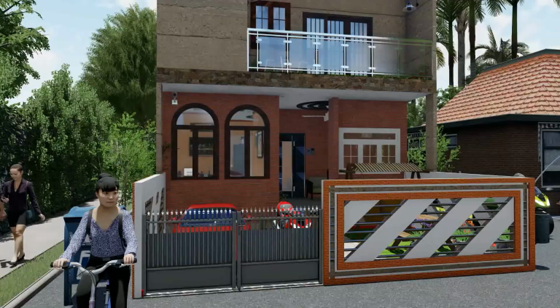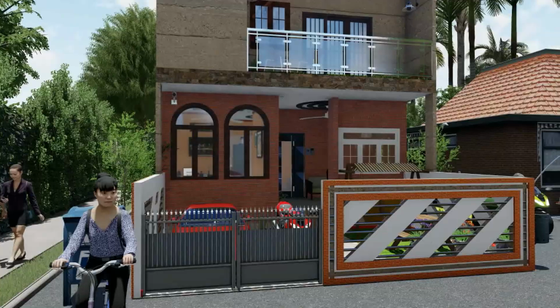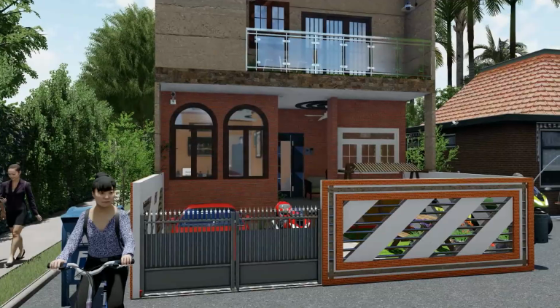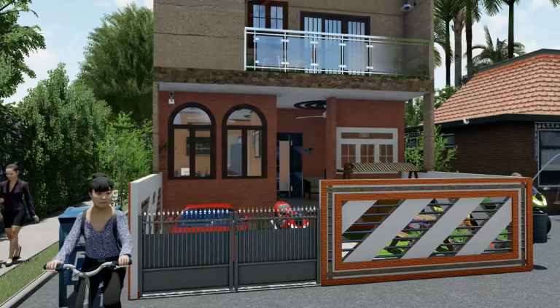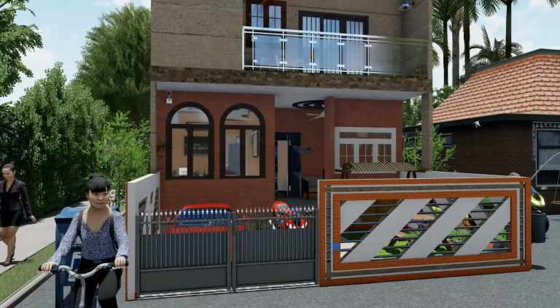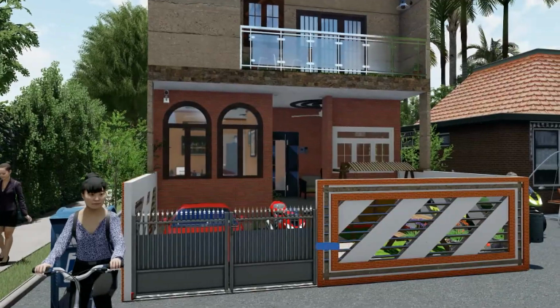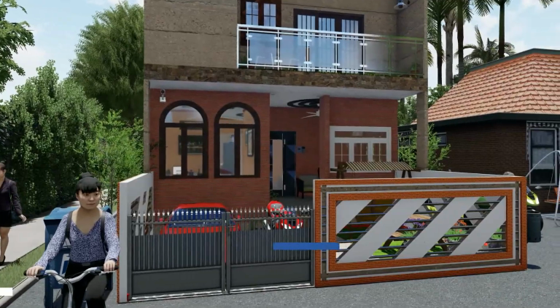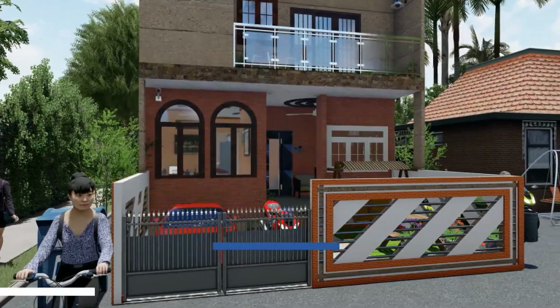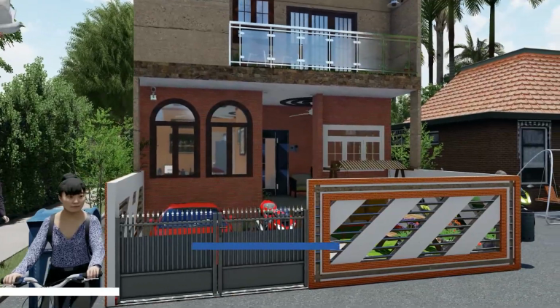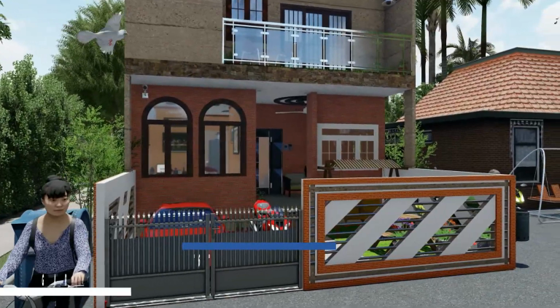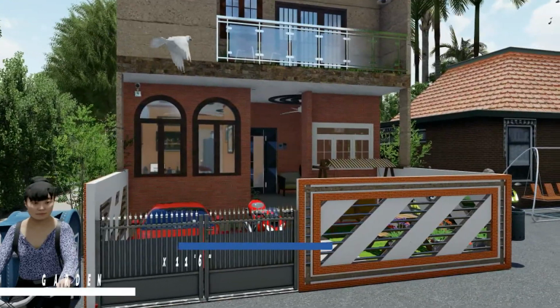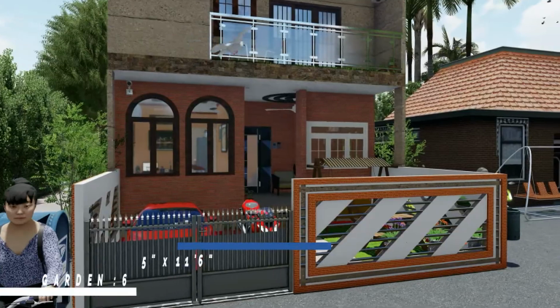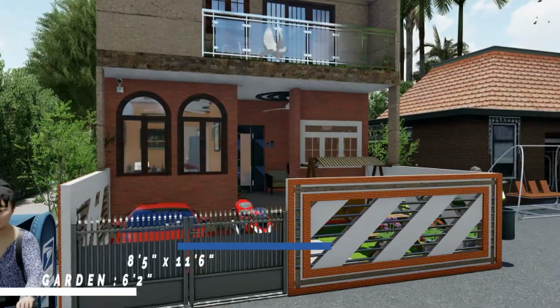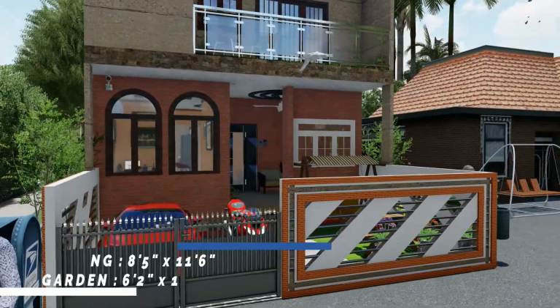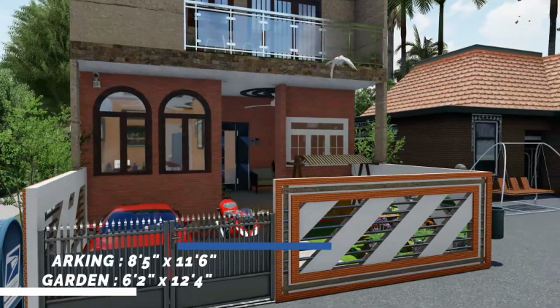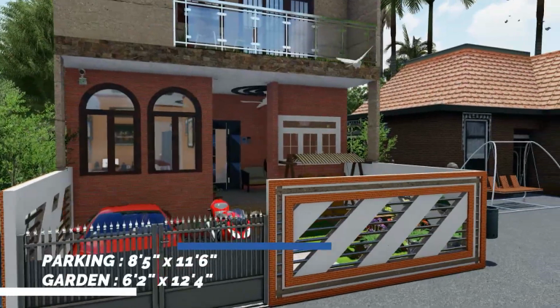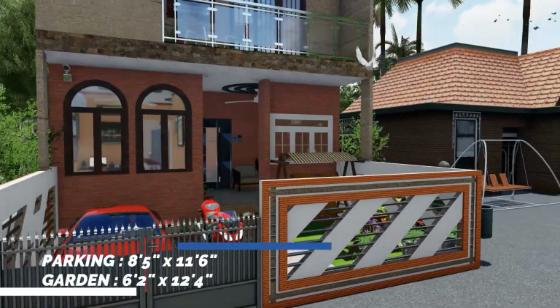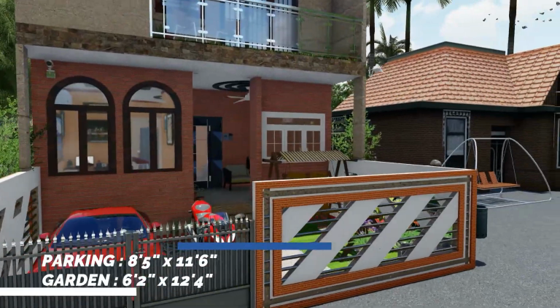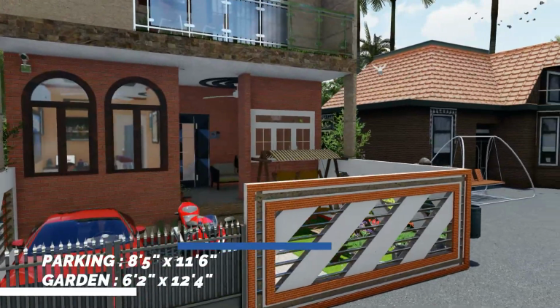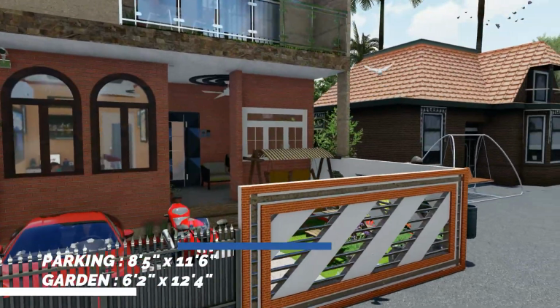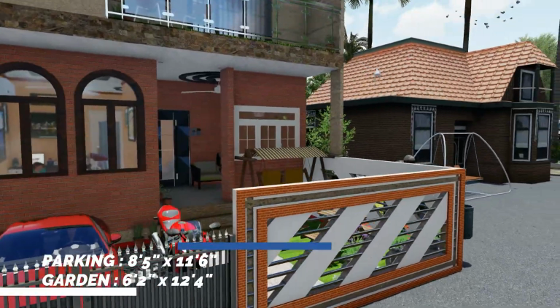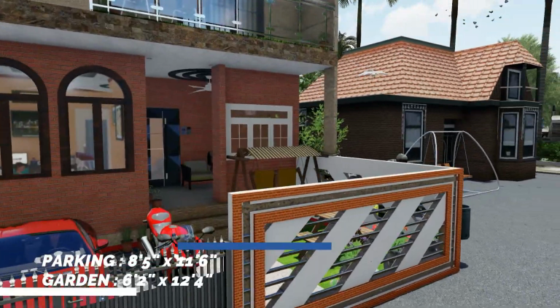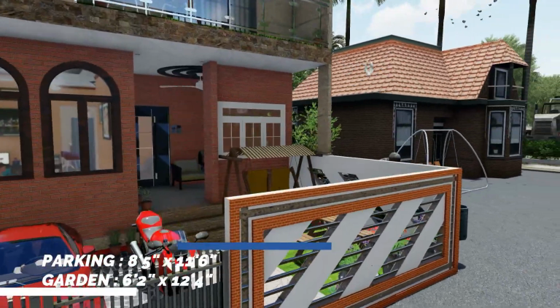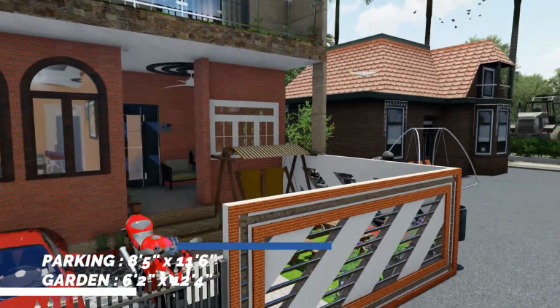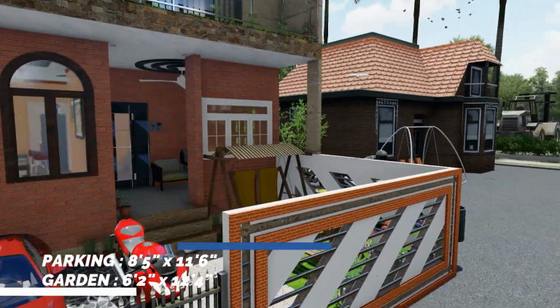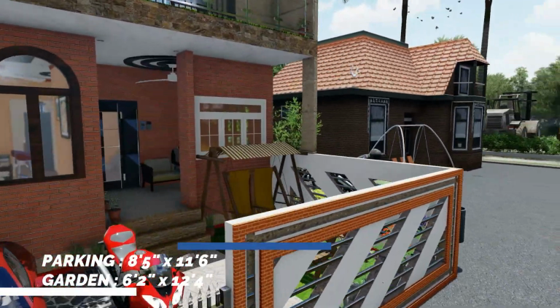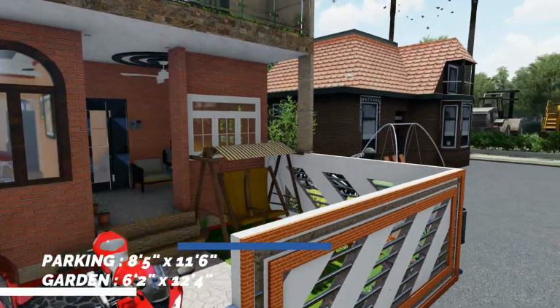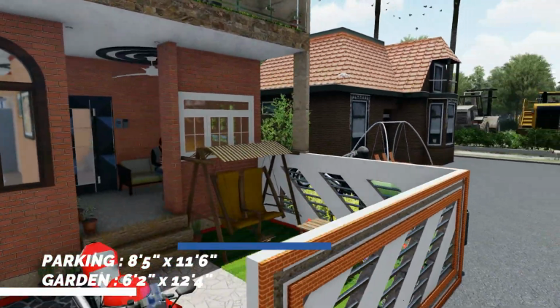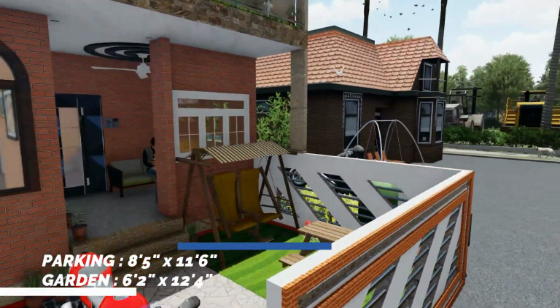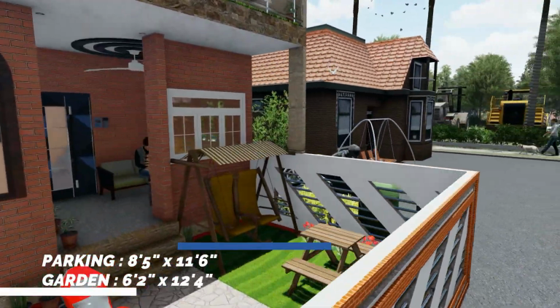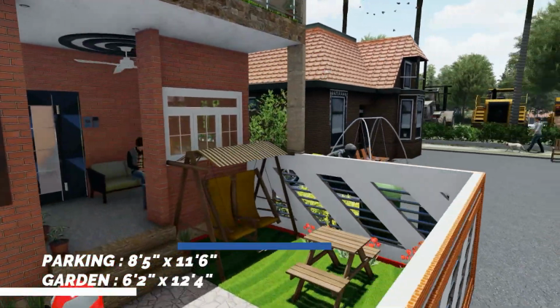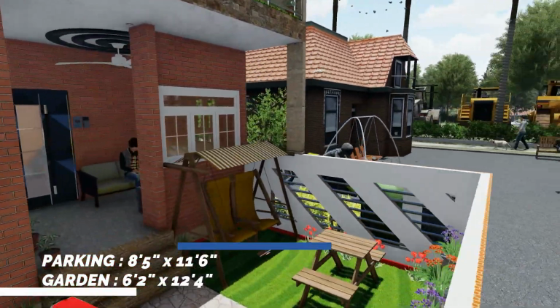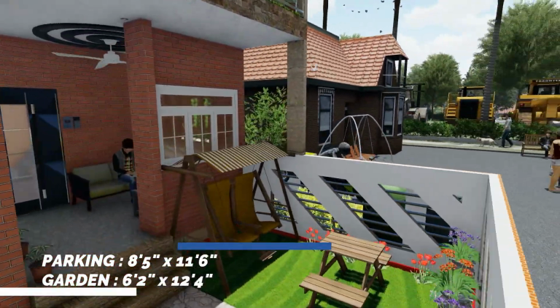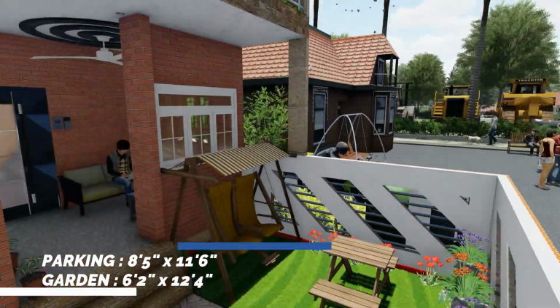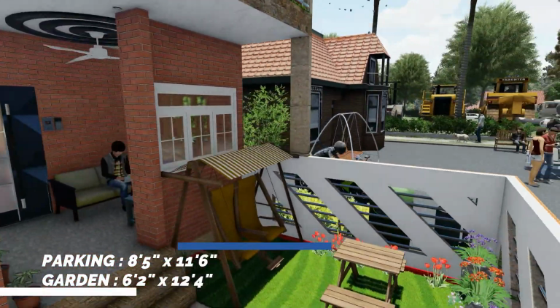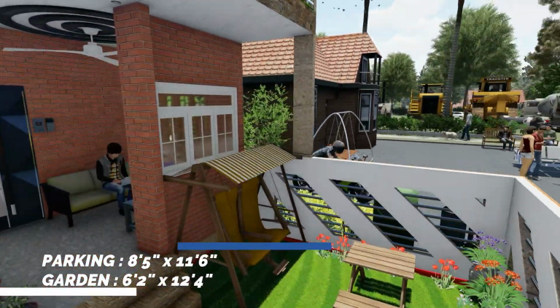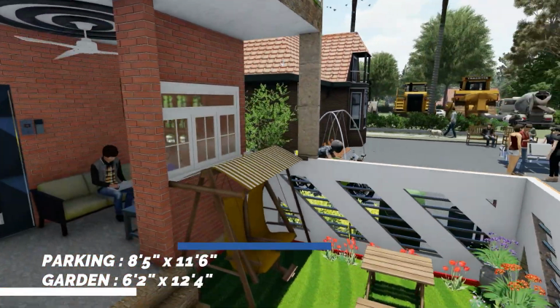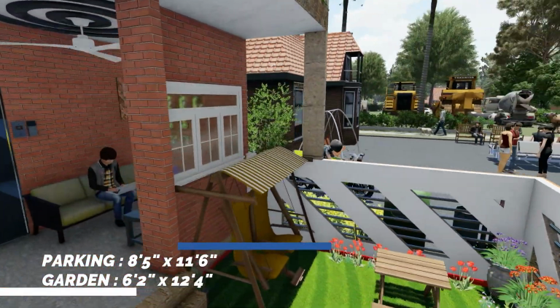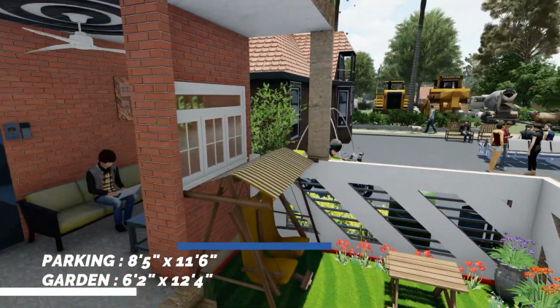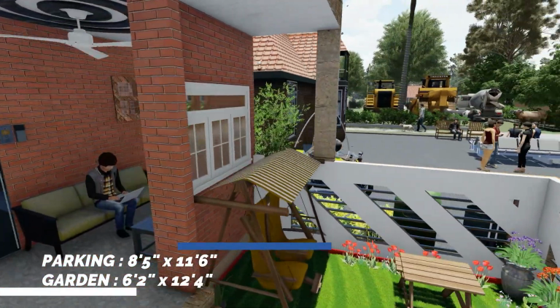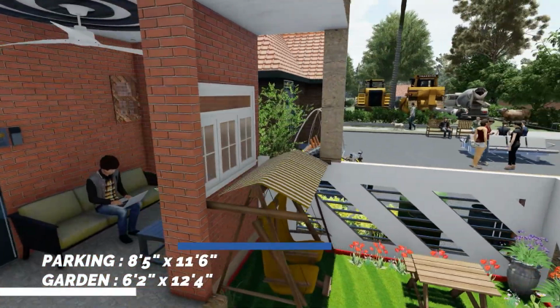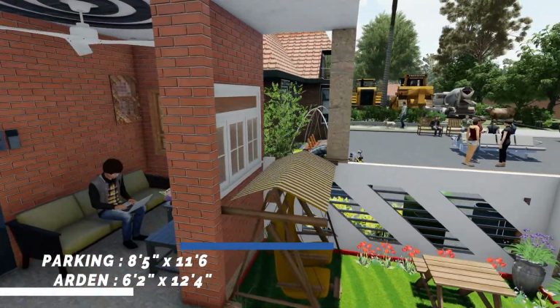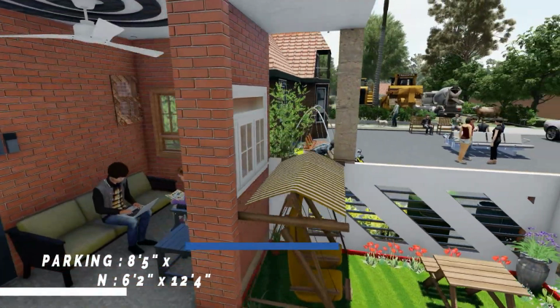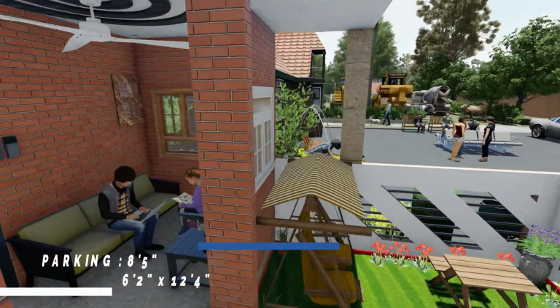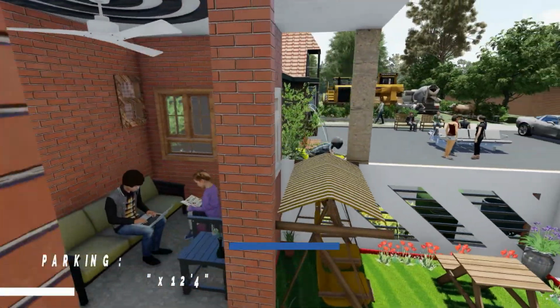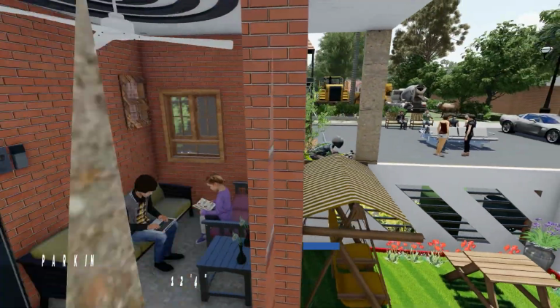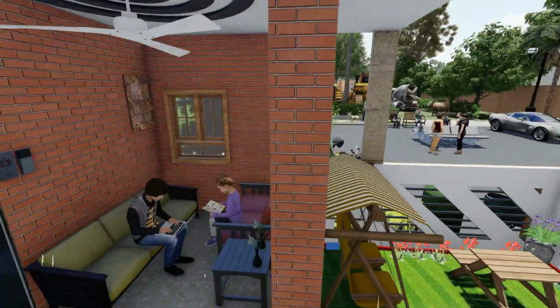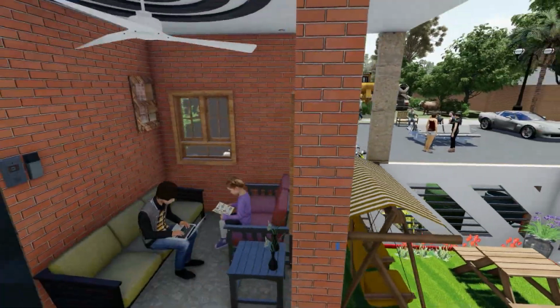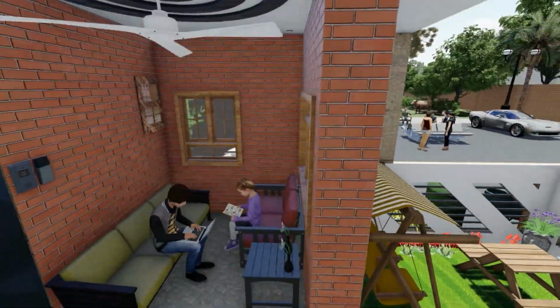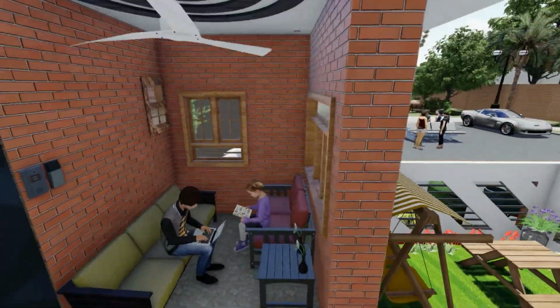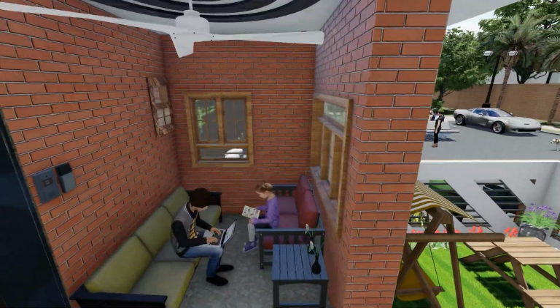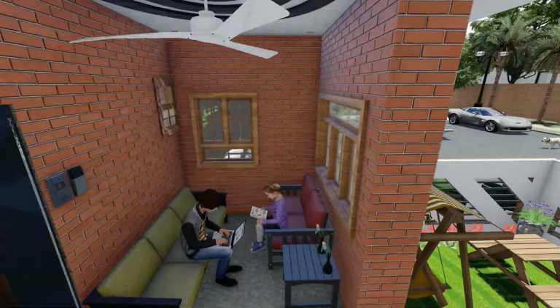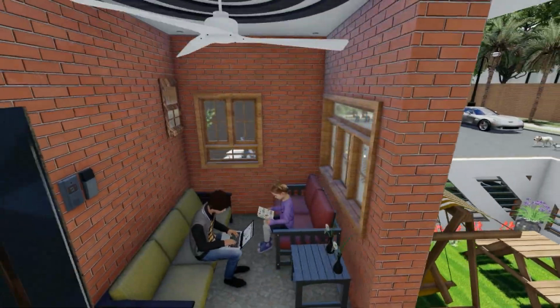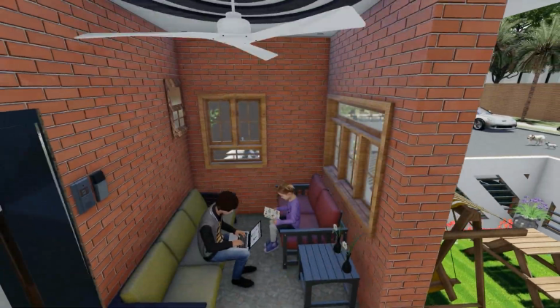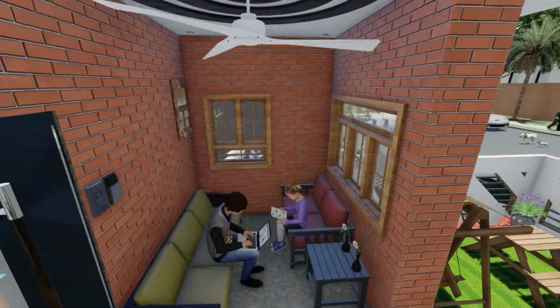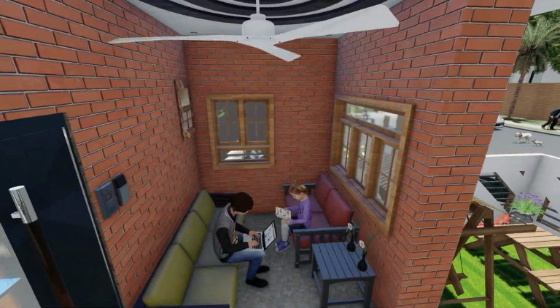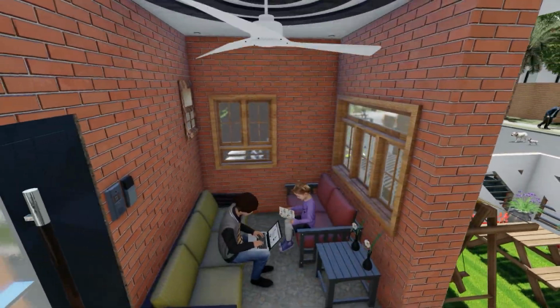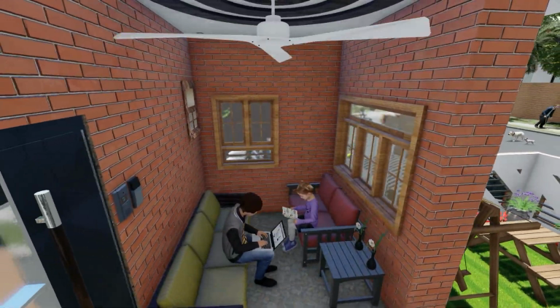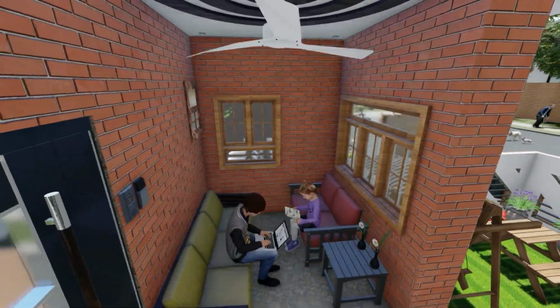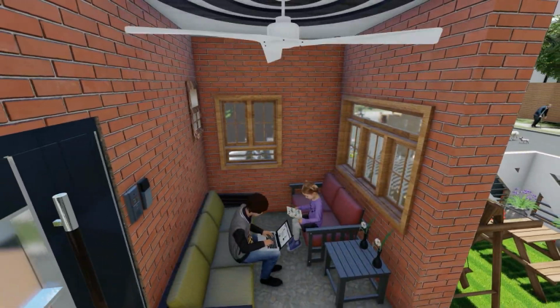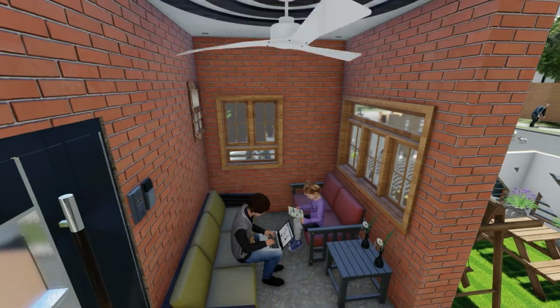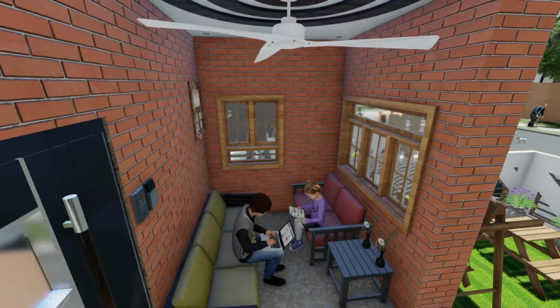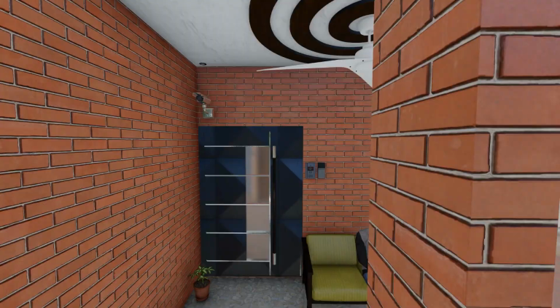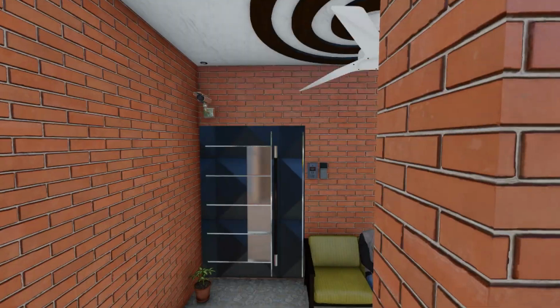There is parking space with a side garden and open space for morning seat outs.